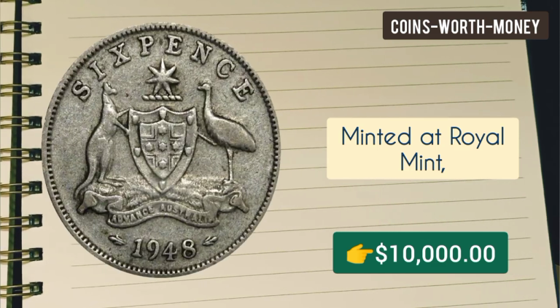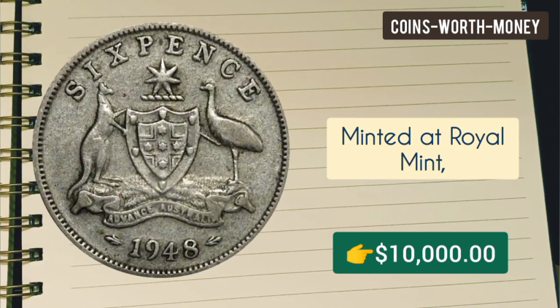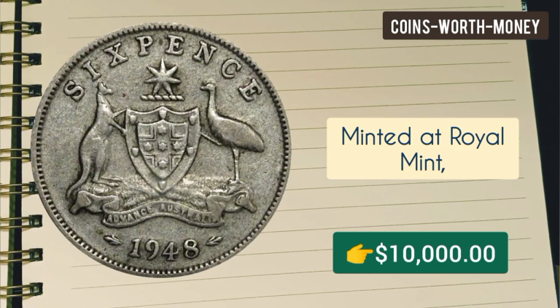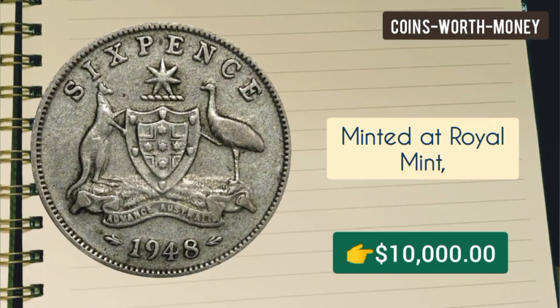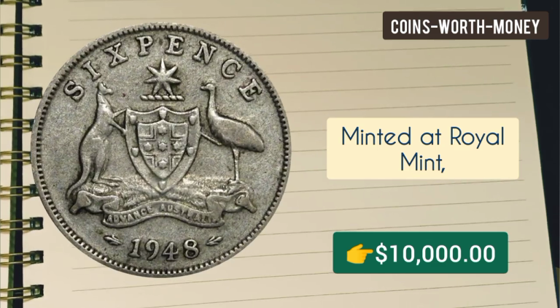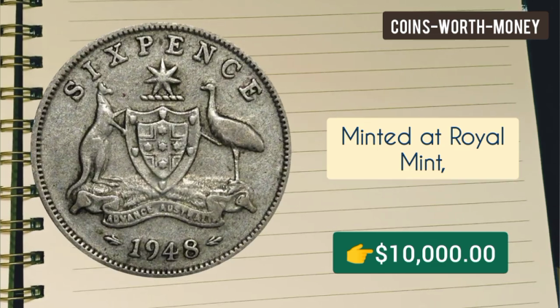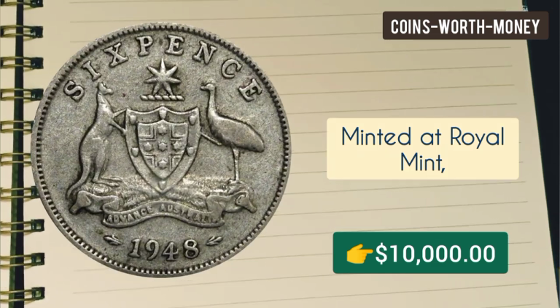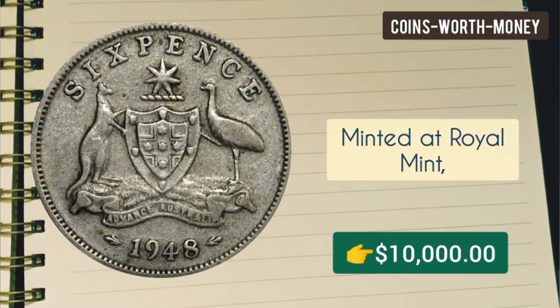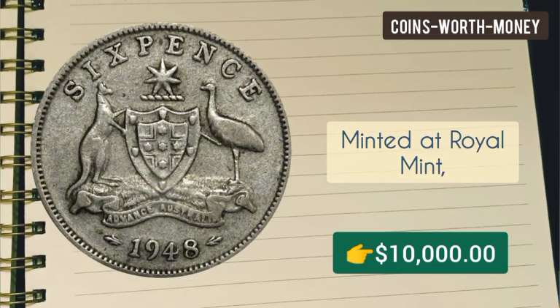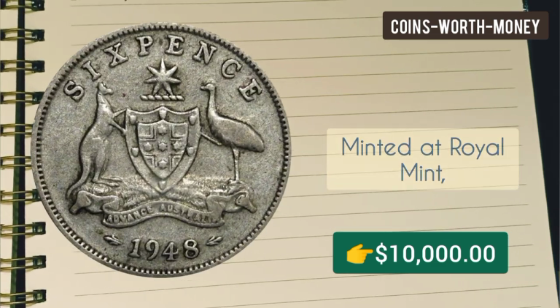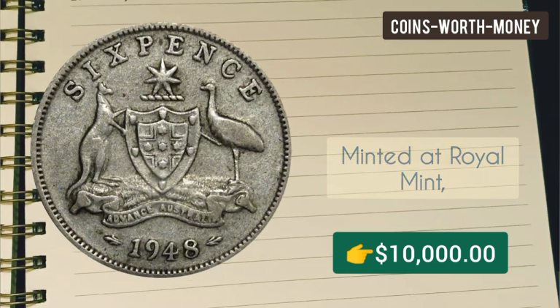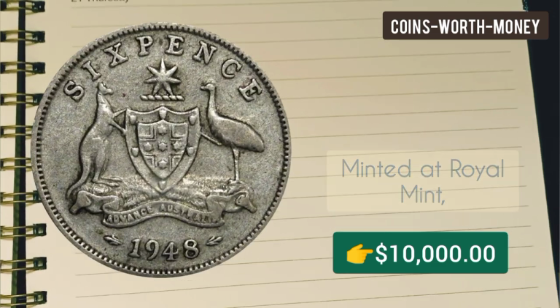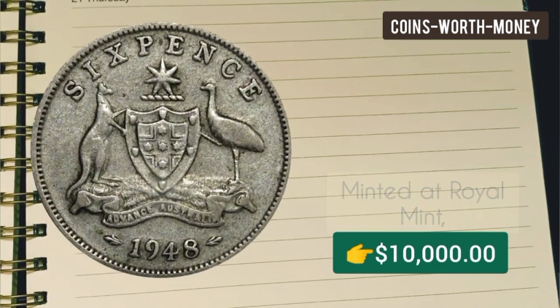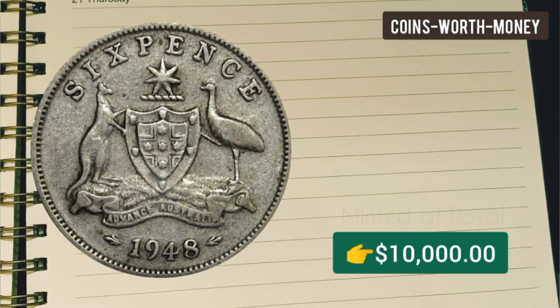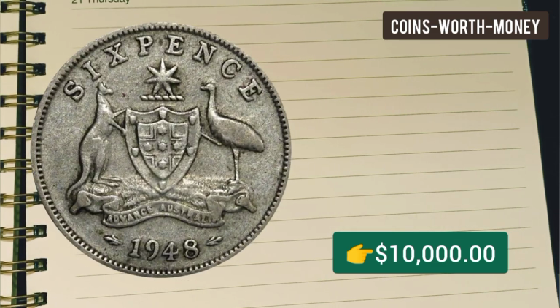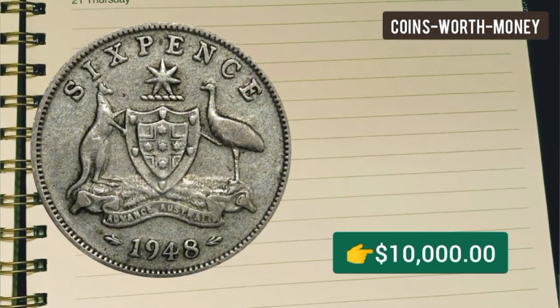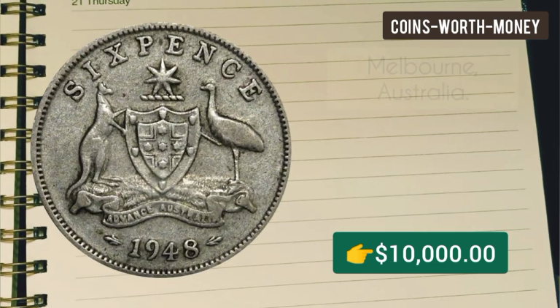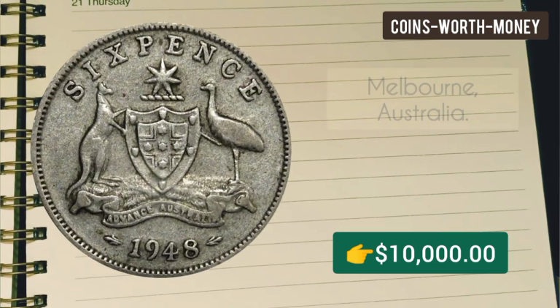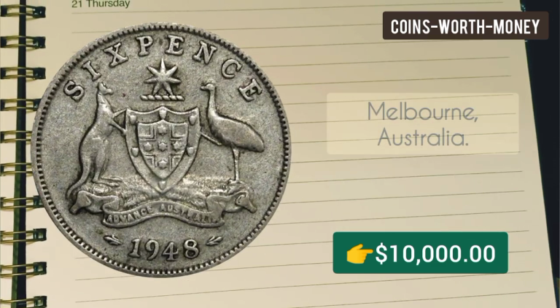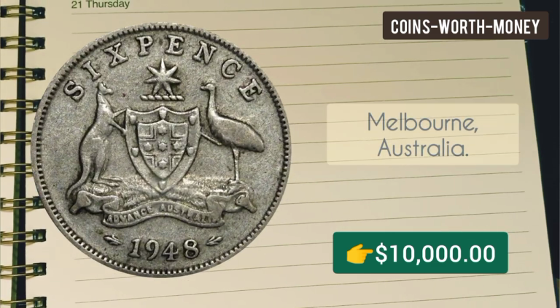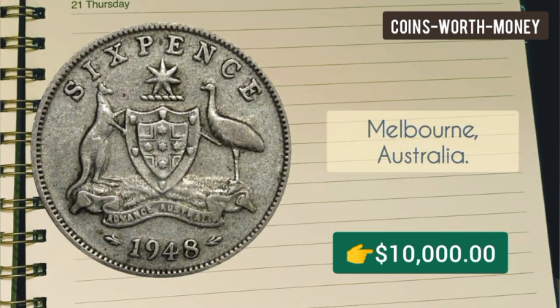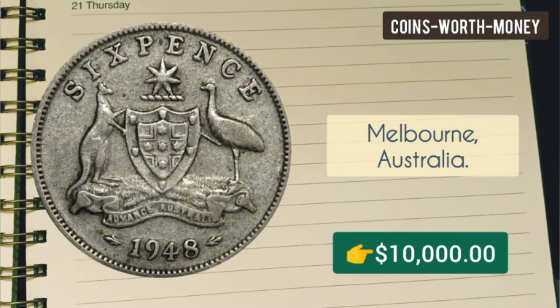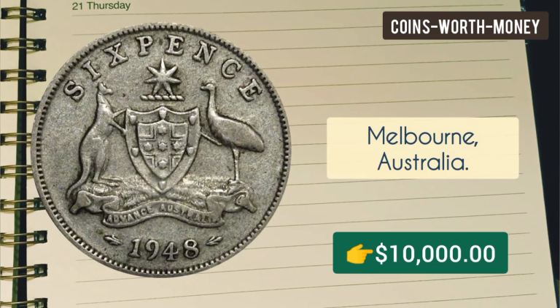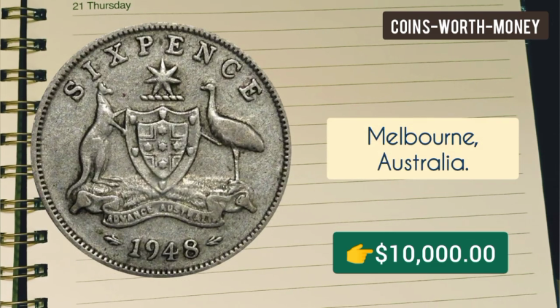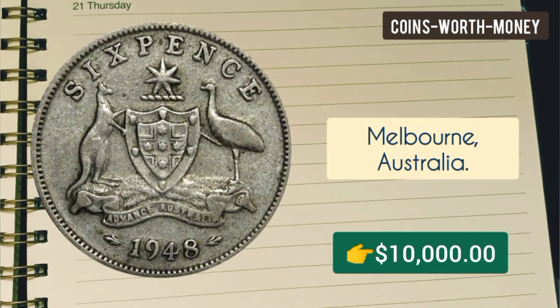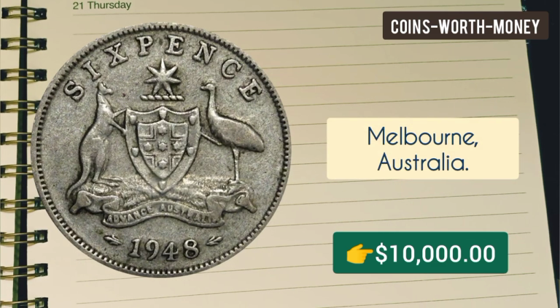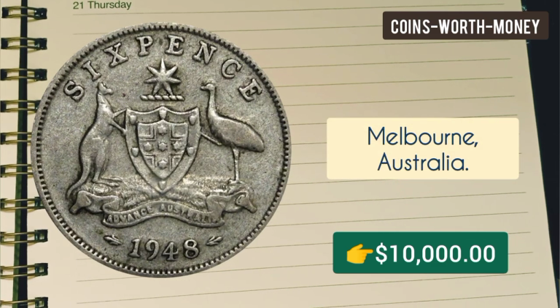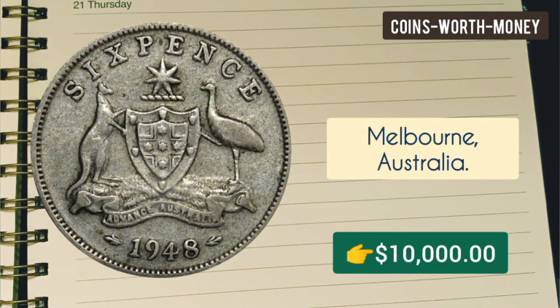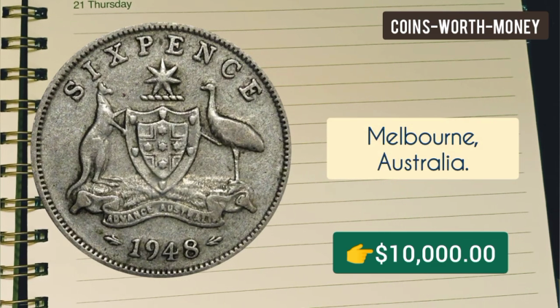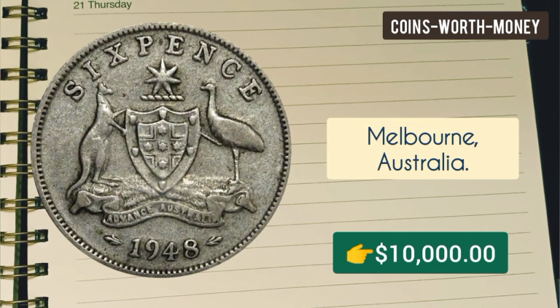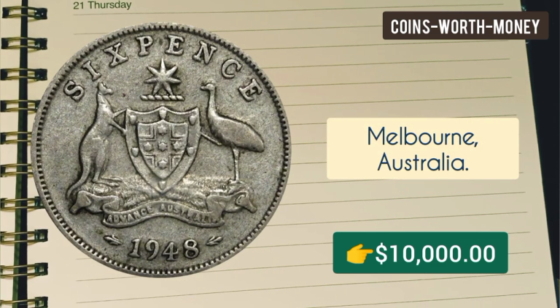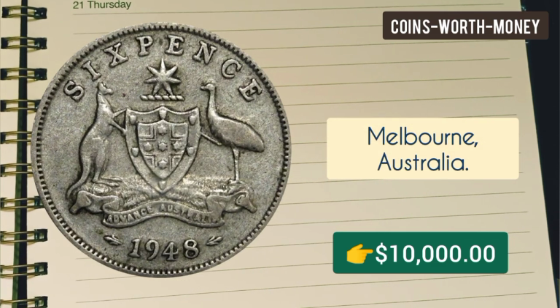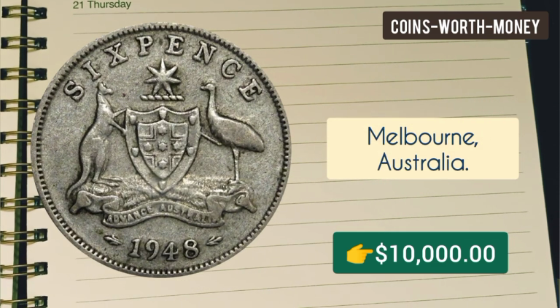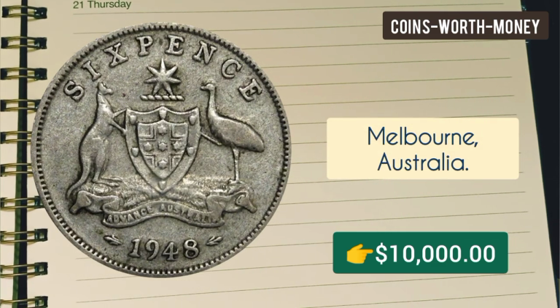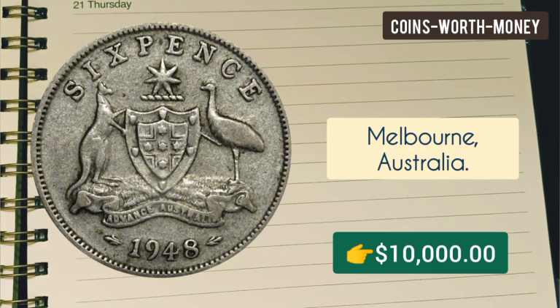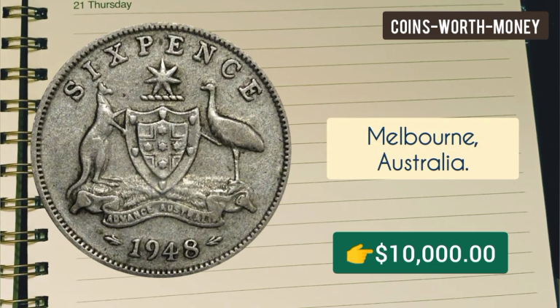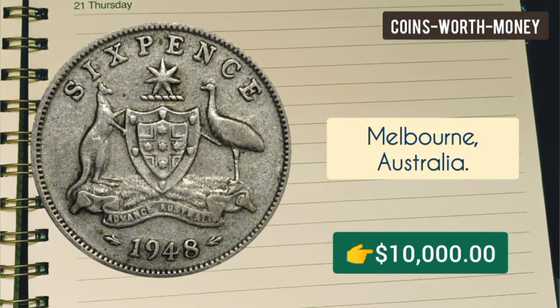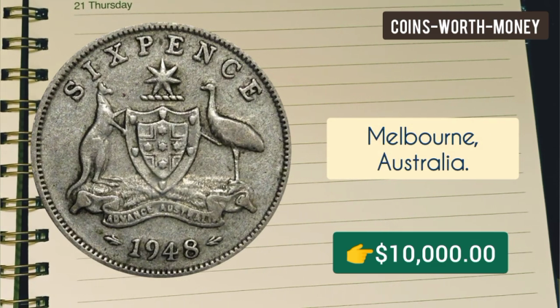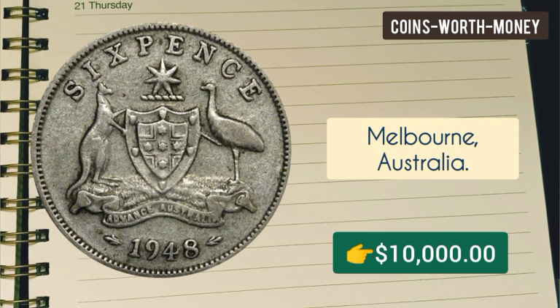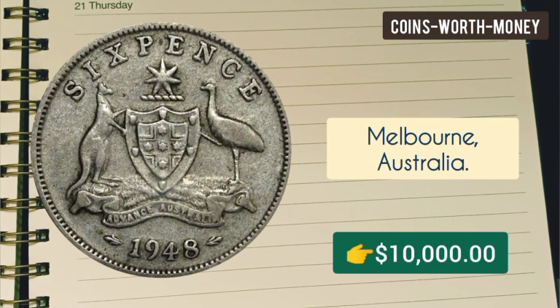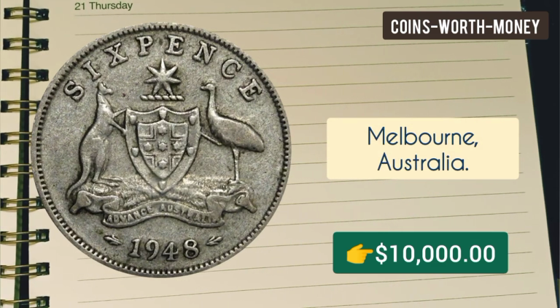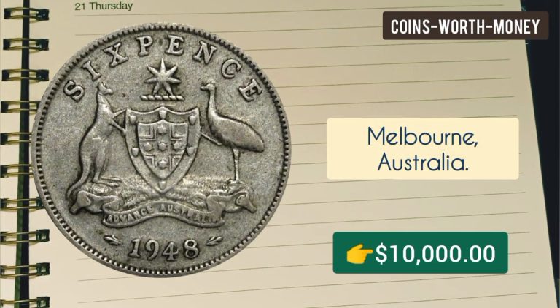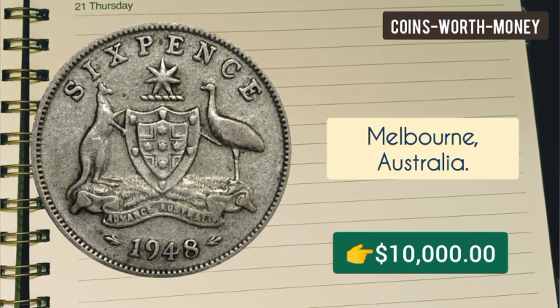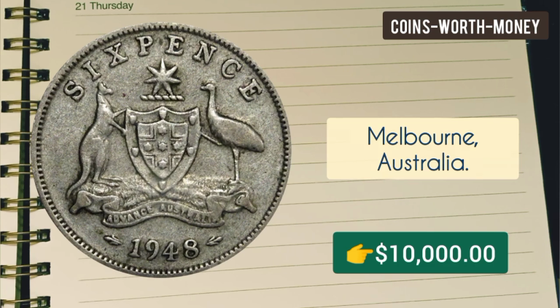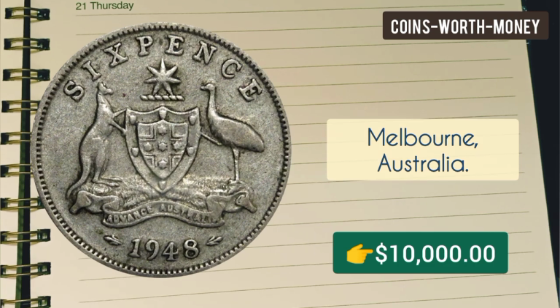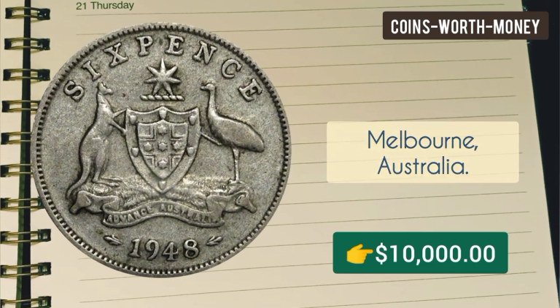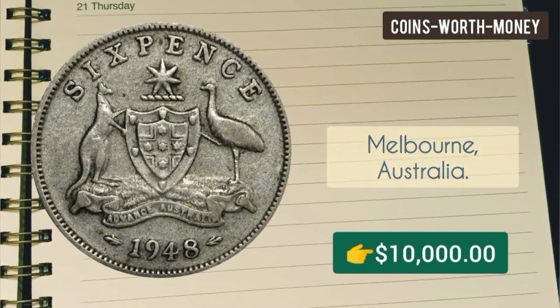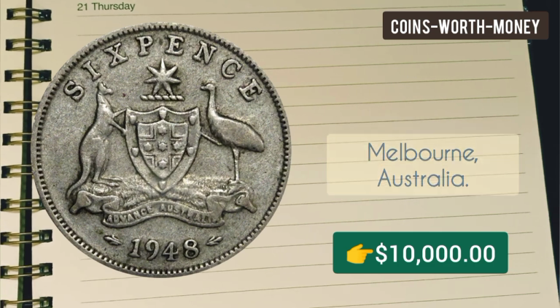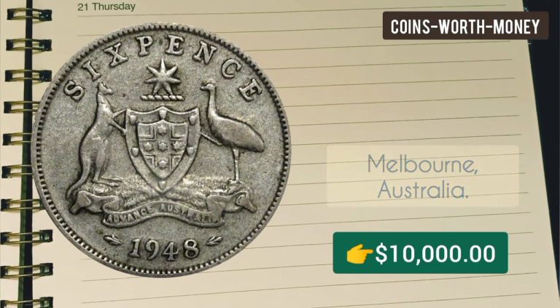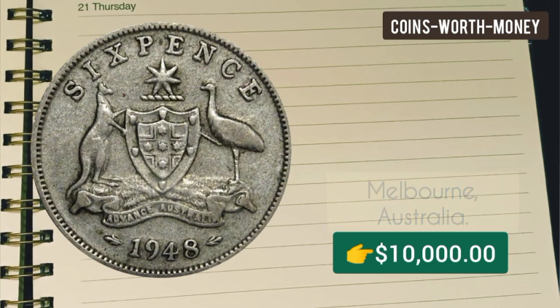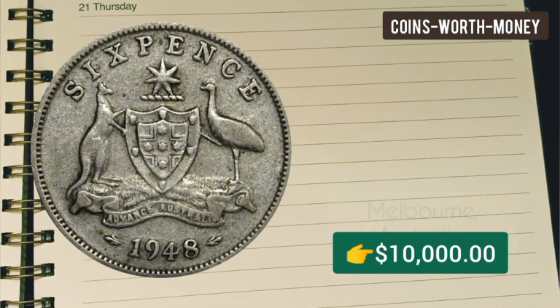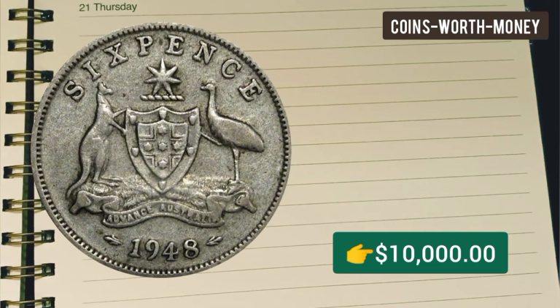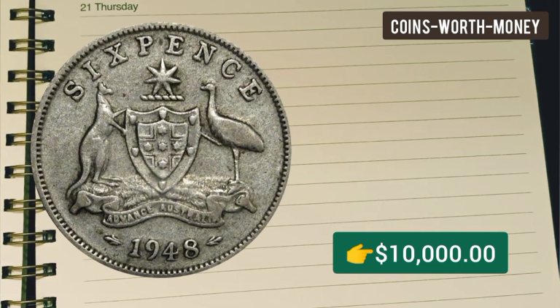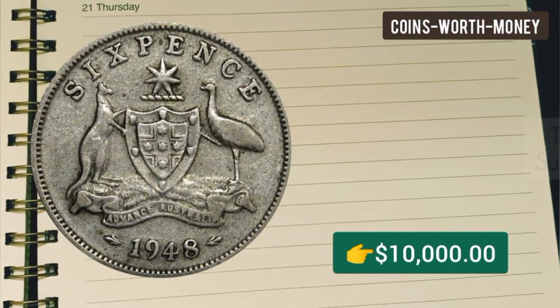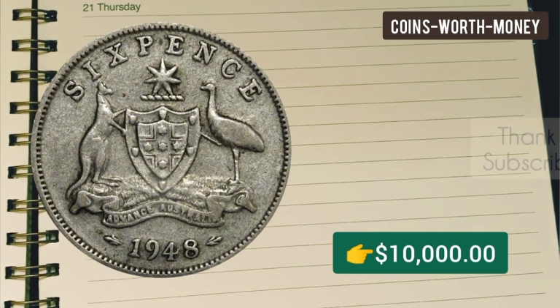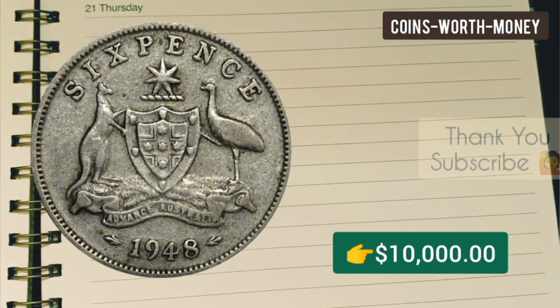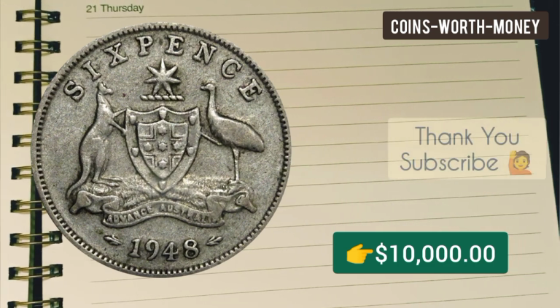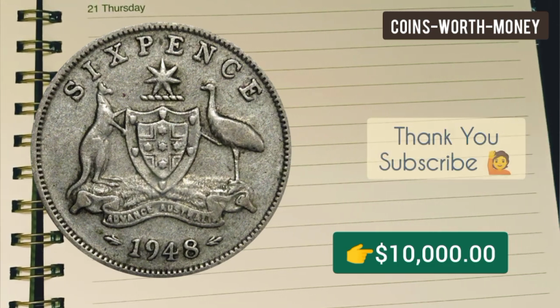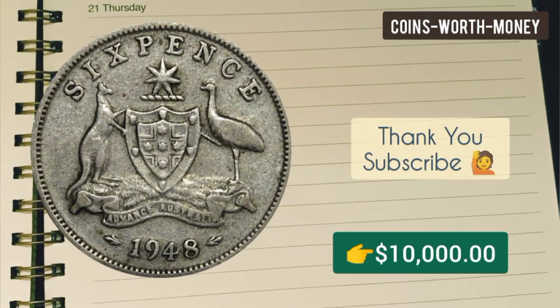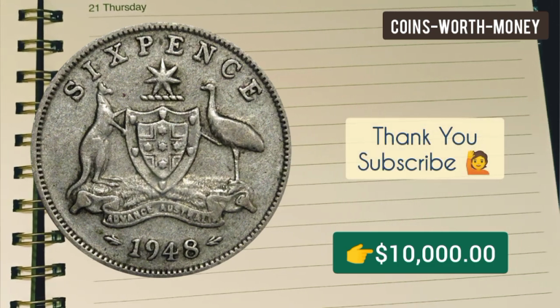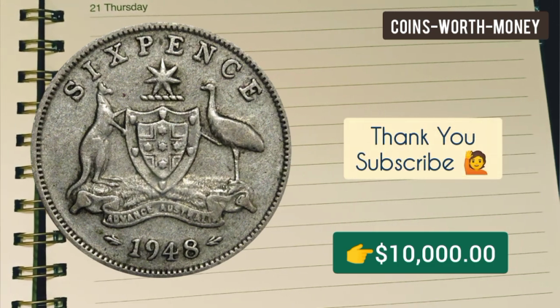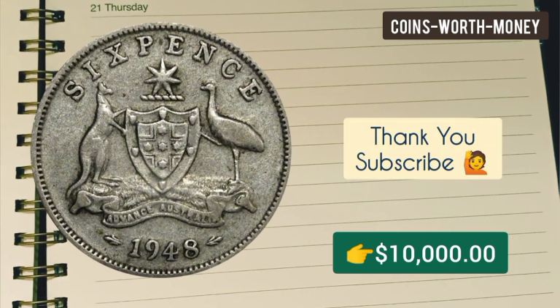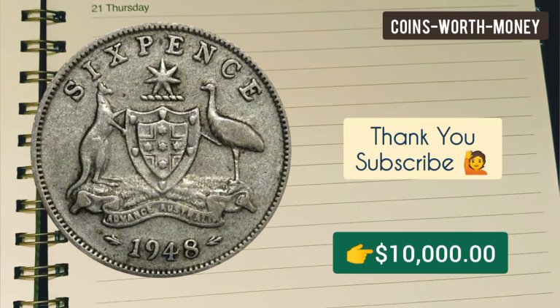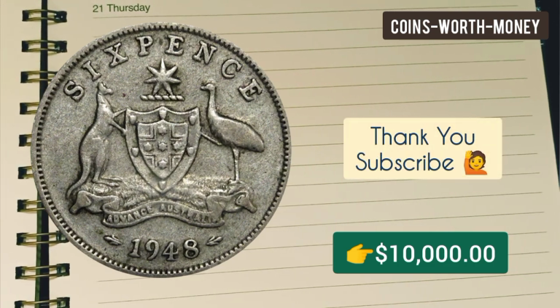This coin was minted at the Royal Mint, Melbourne, Australia. Thanks for watching — please subscribe.